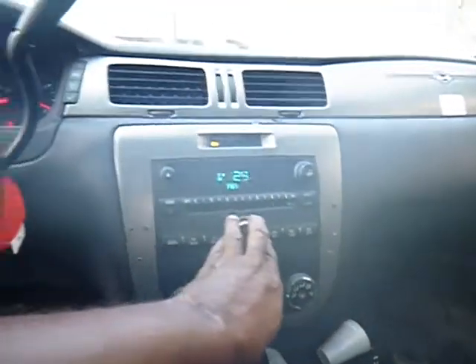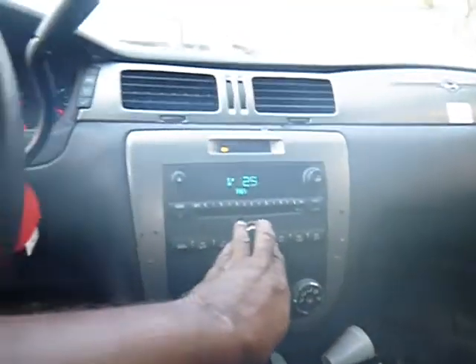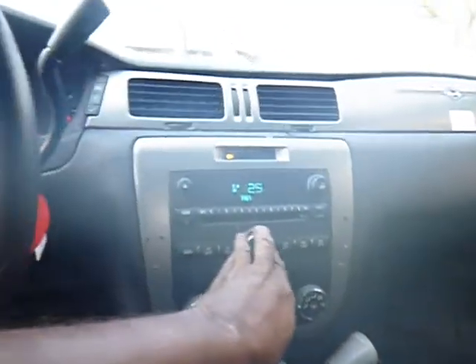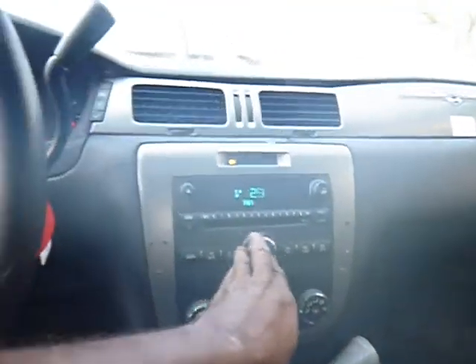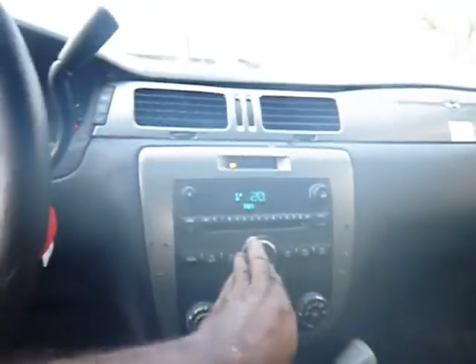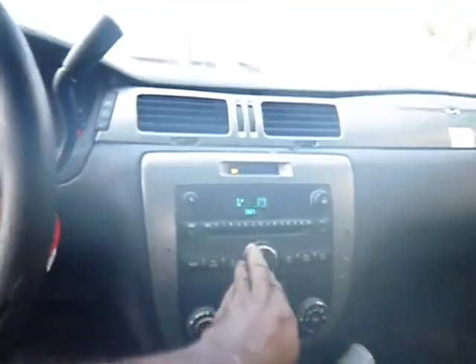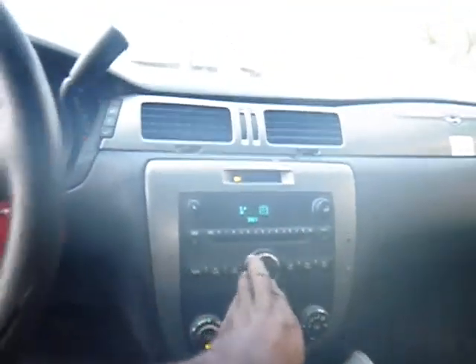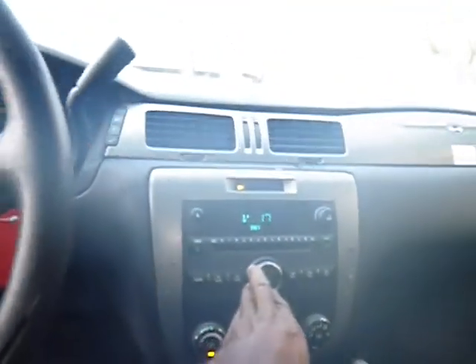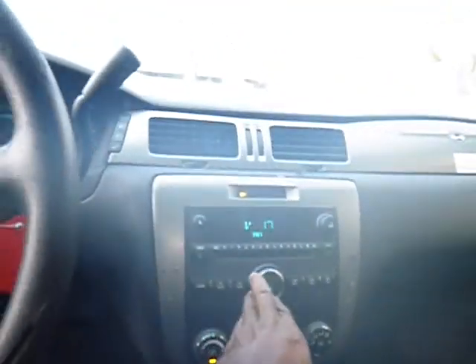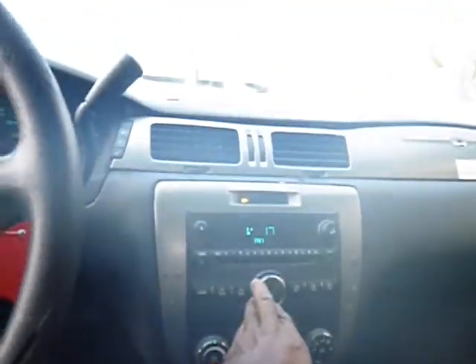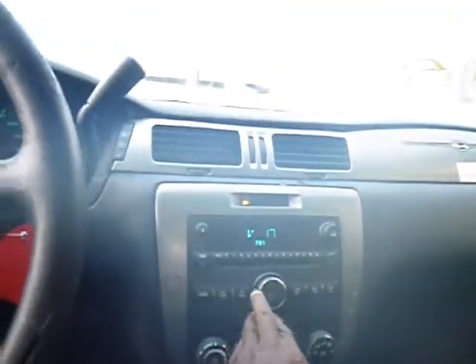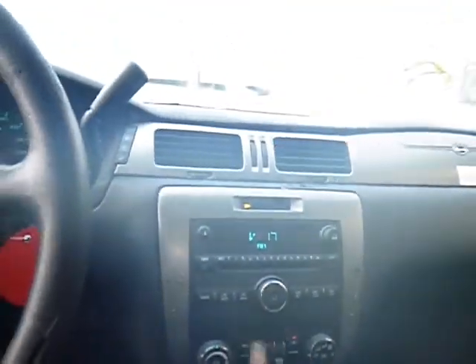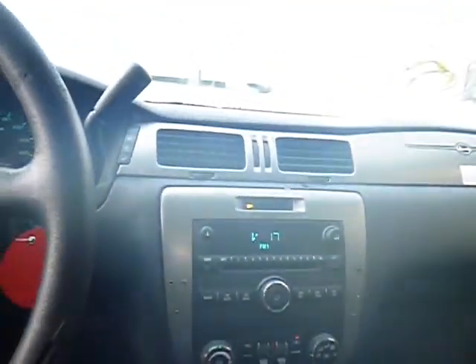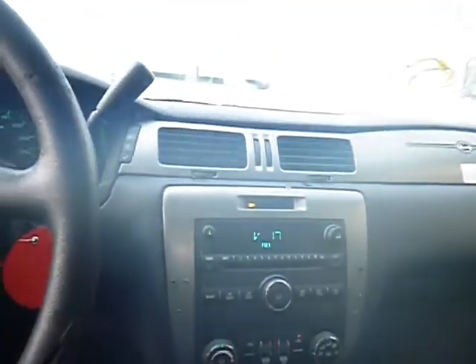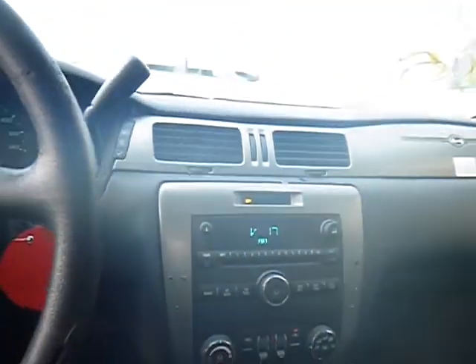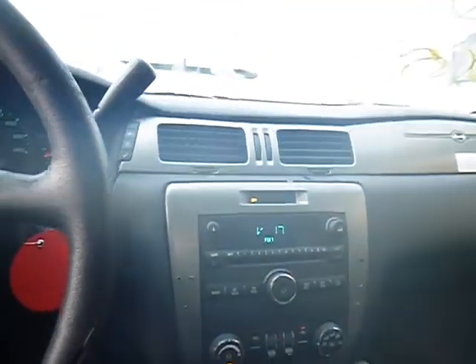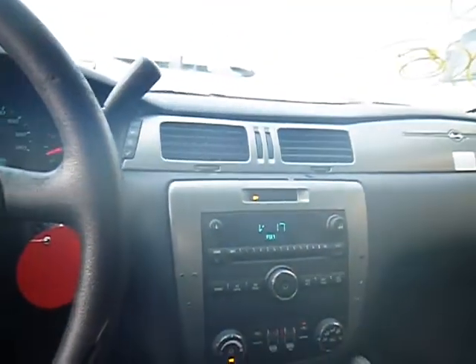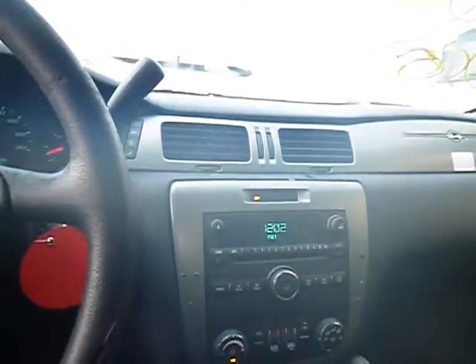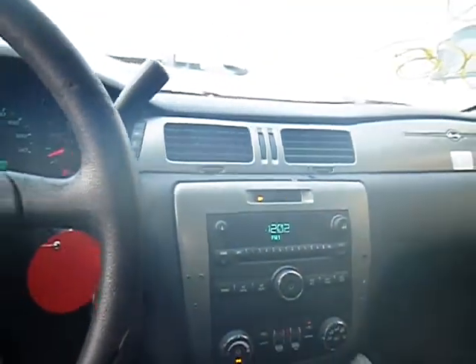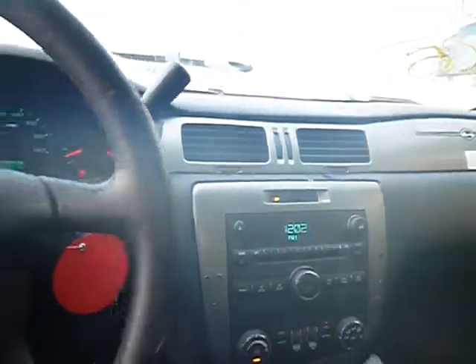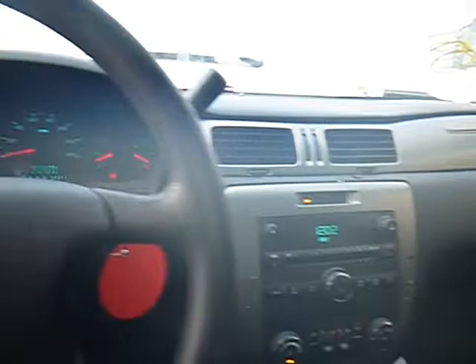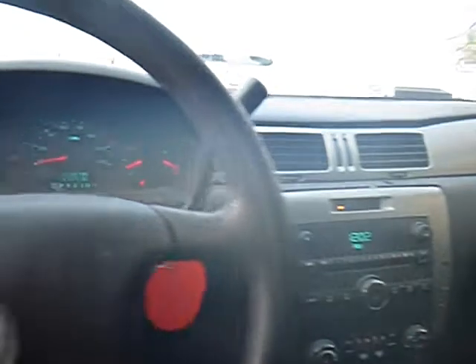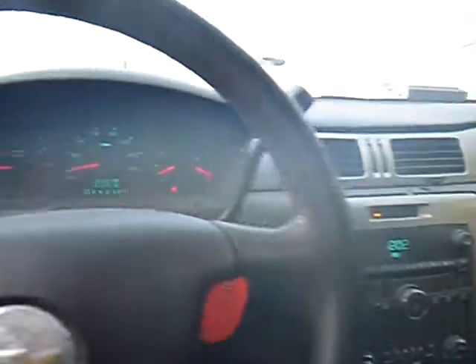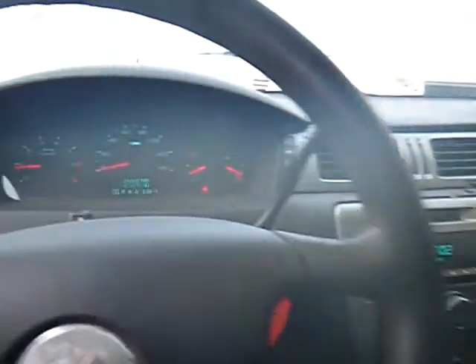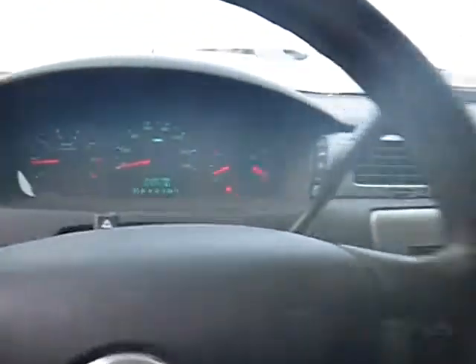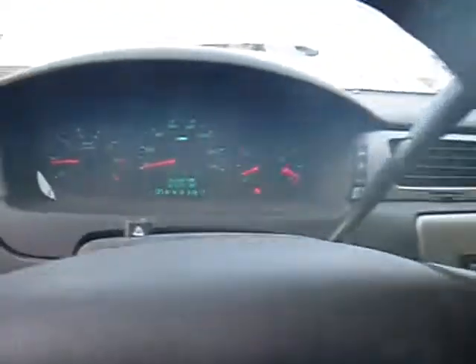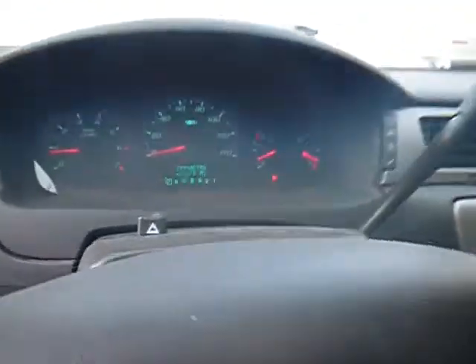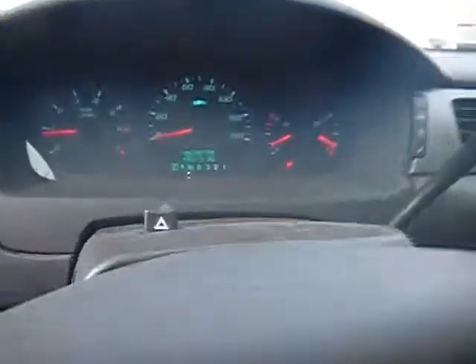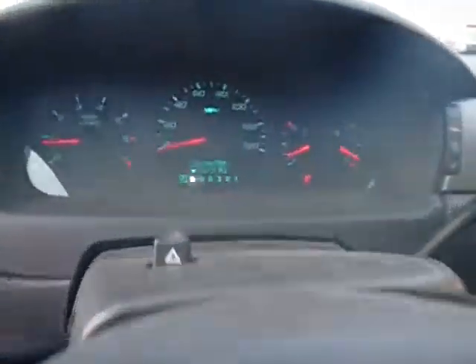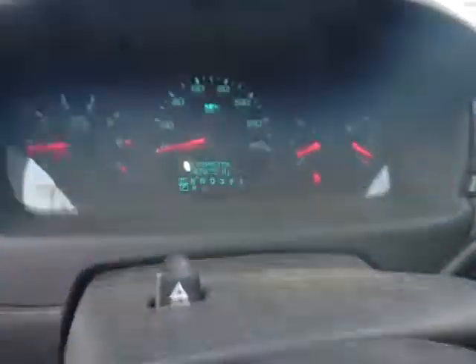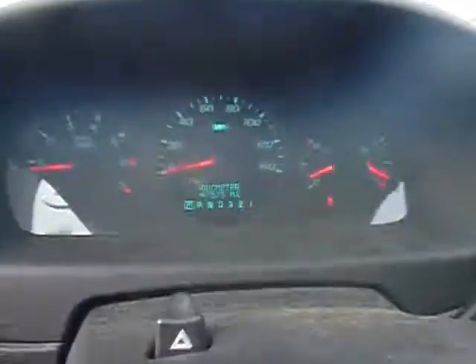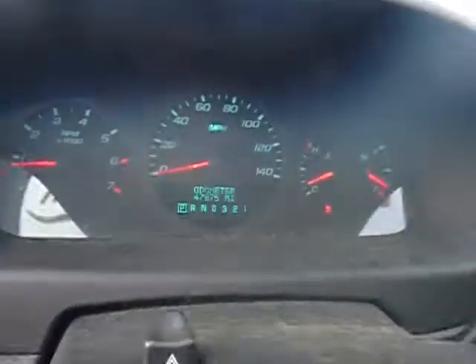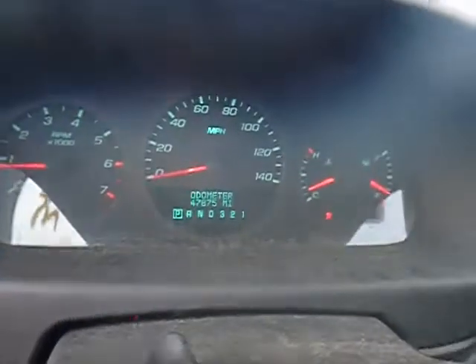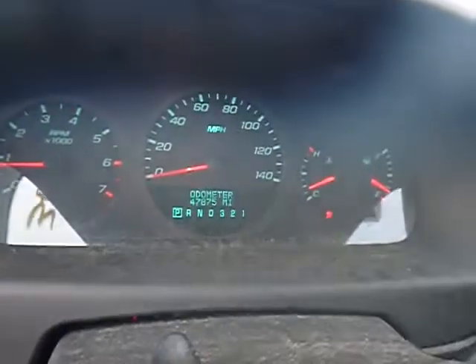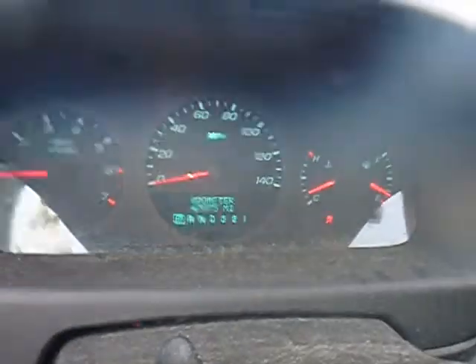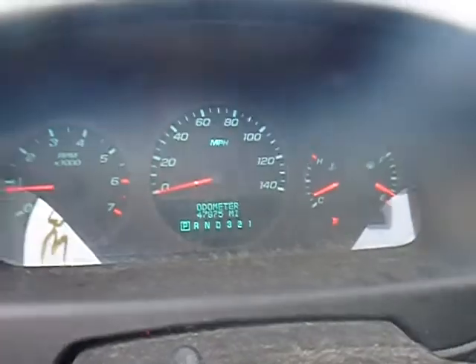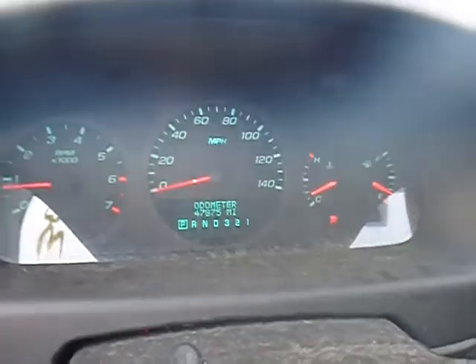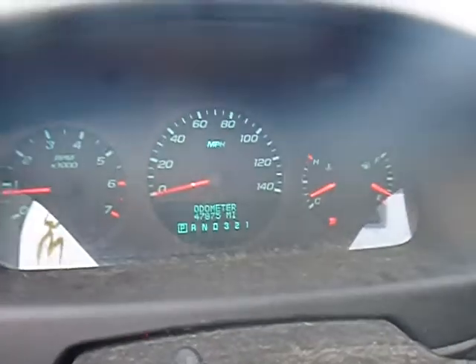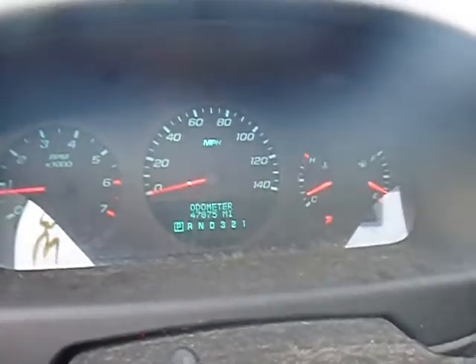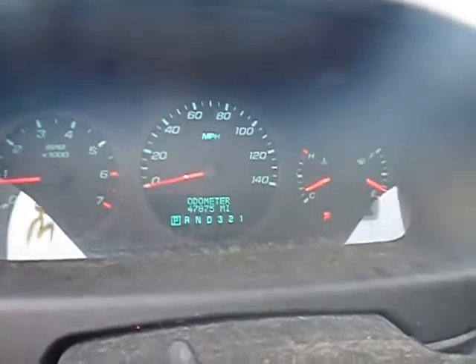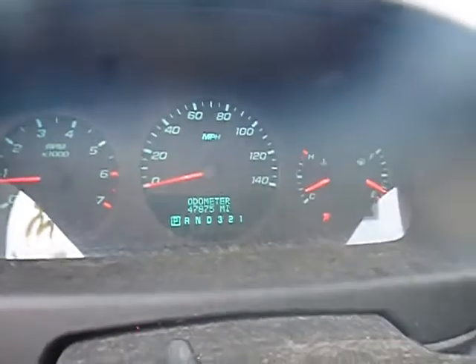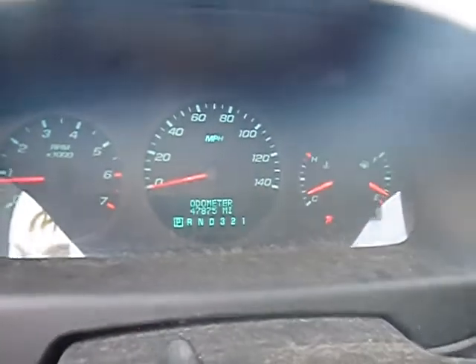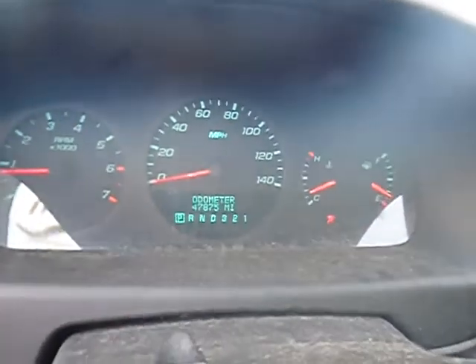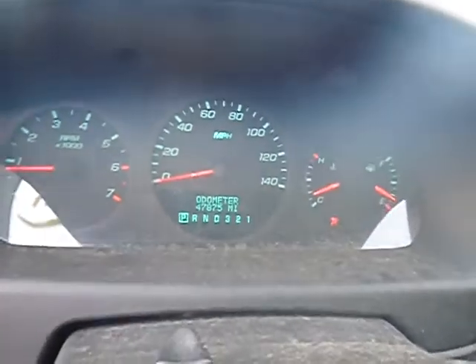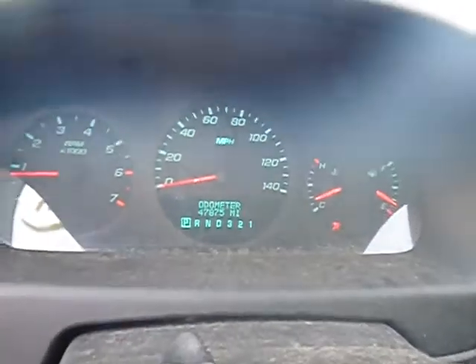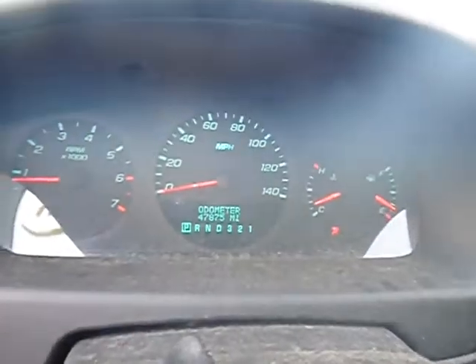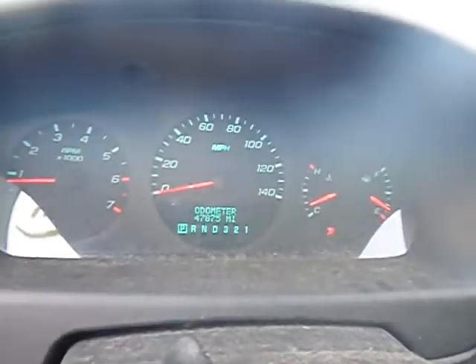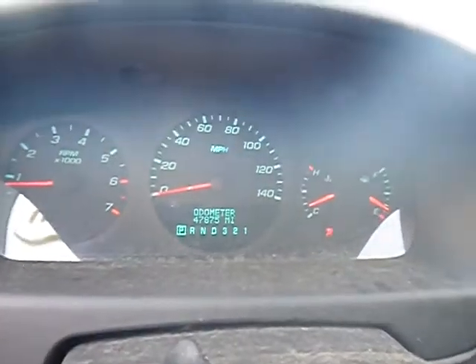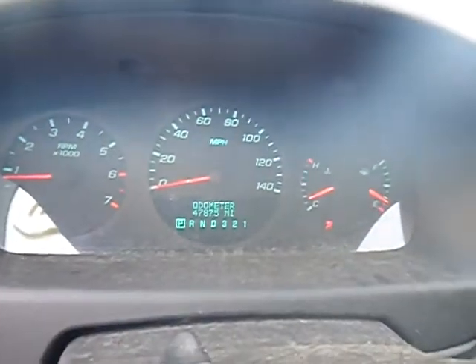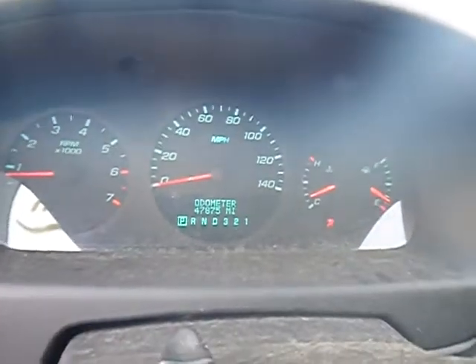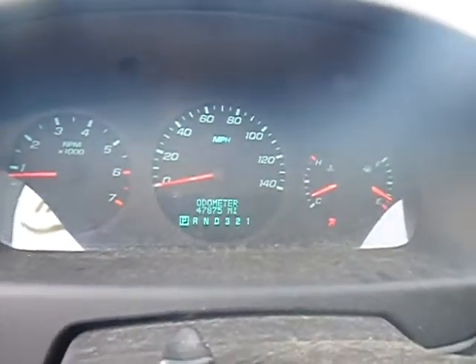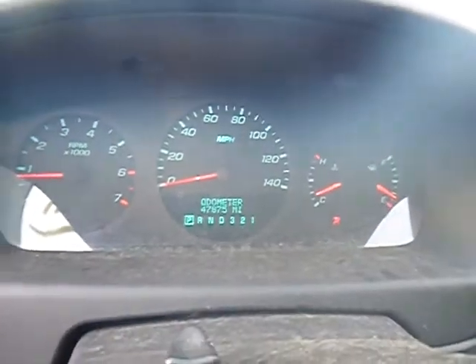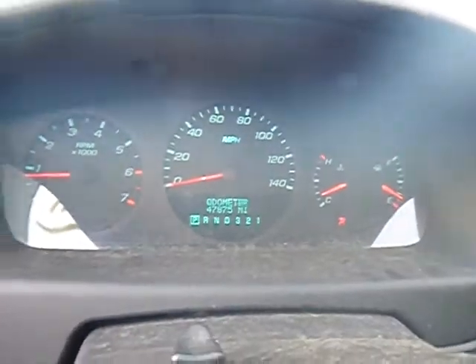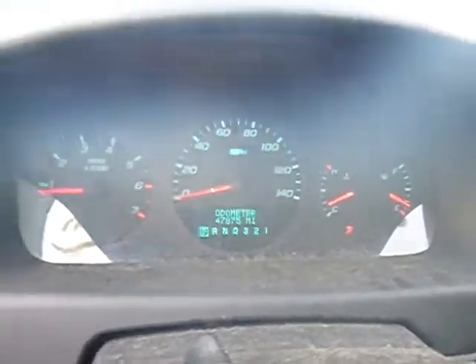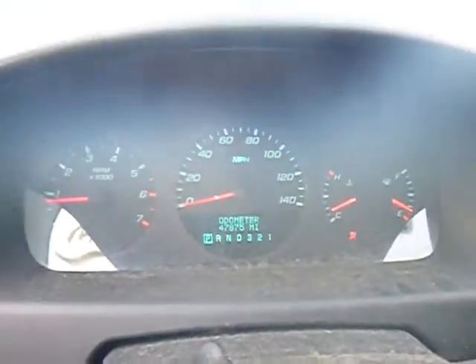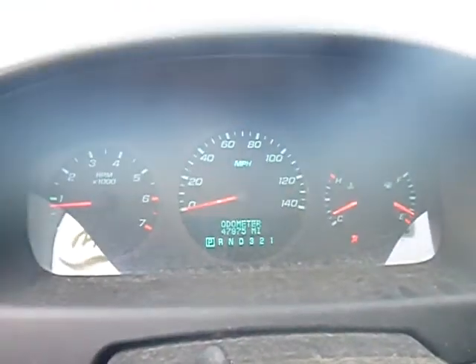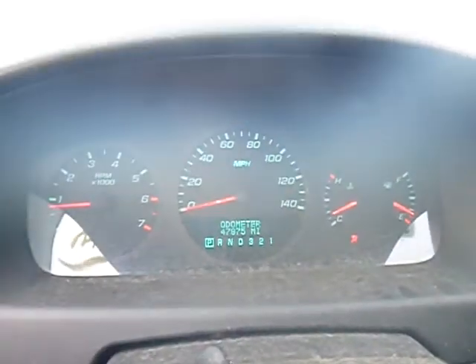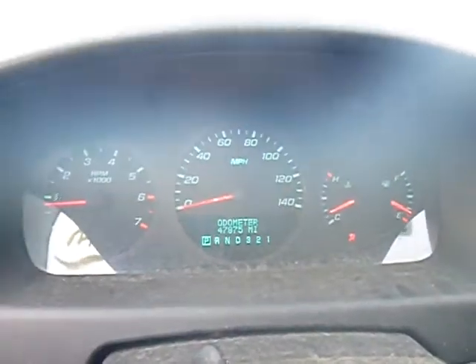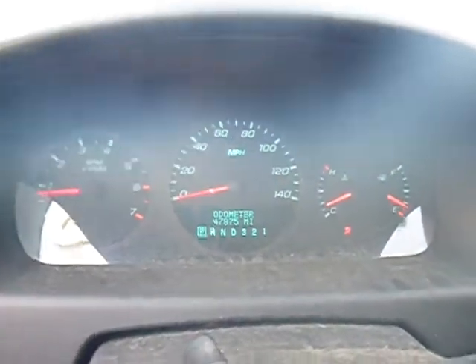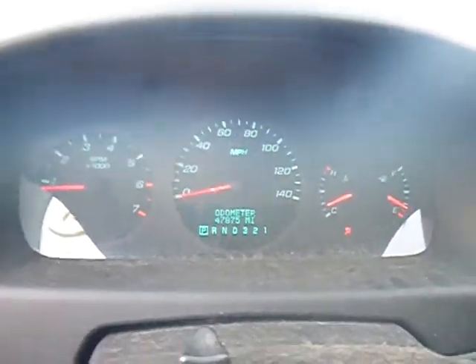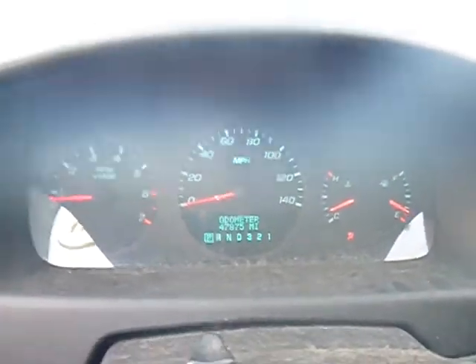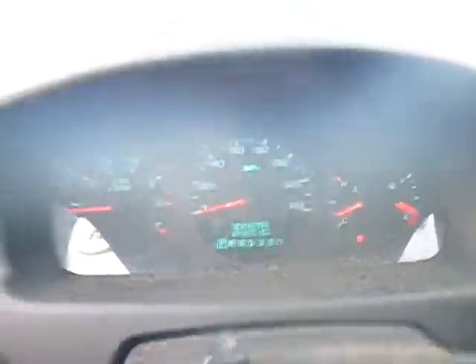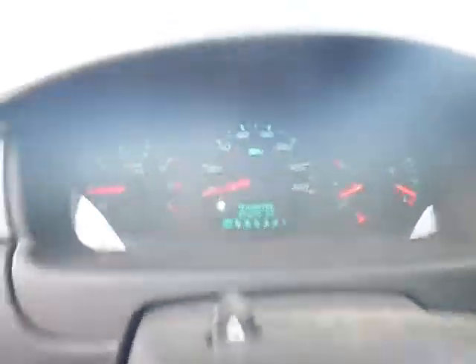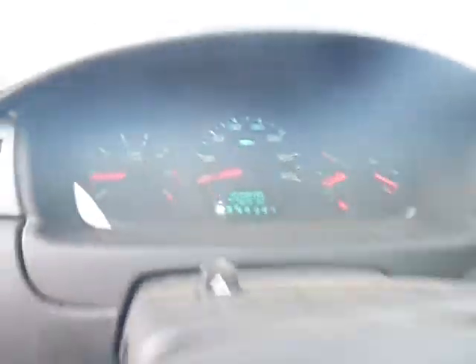Radio works. The AC is blowing cool in the unit. 47,875 miles.